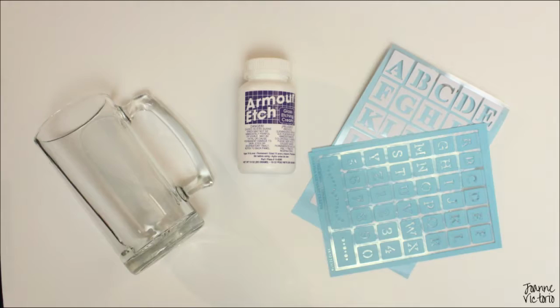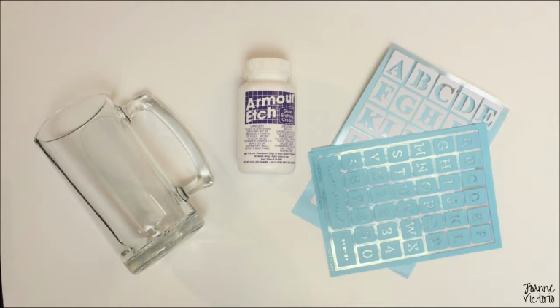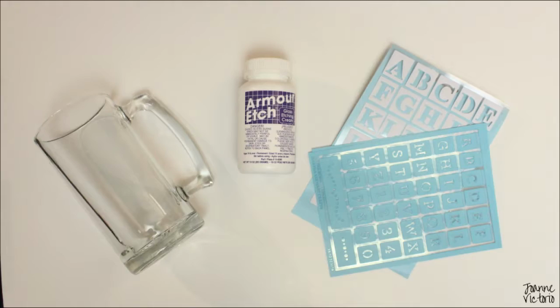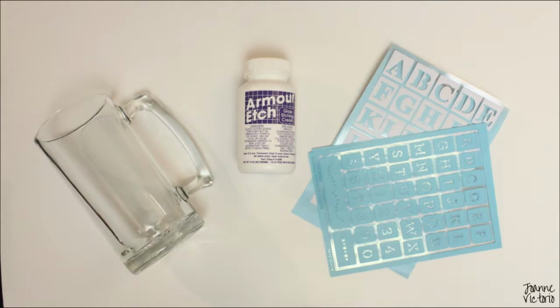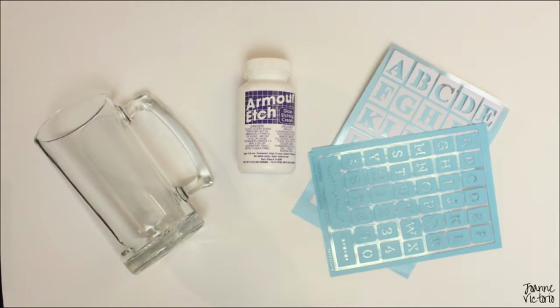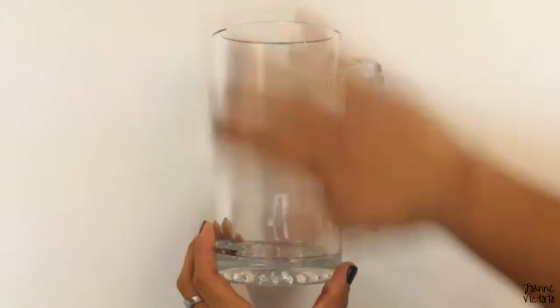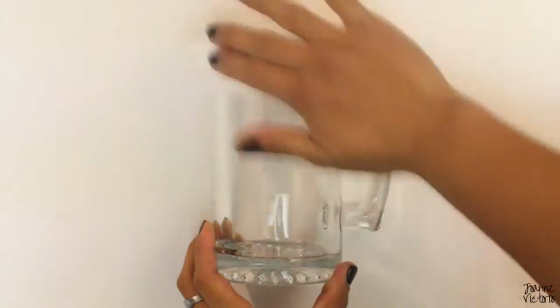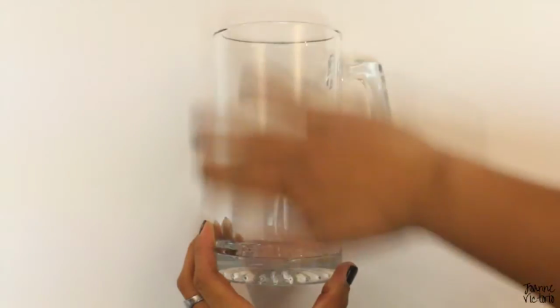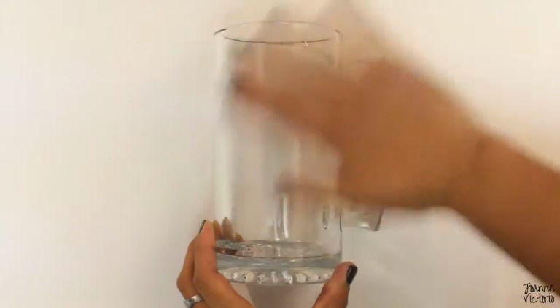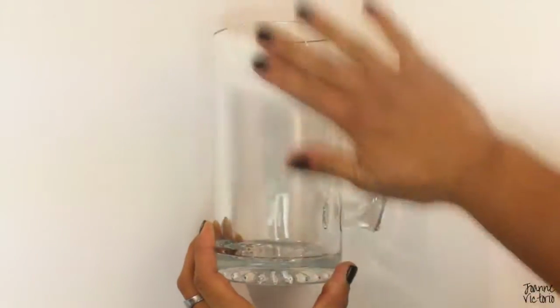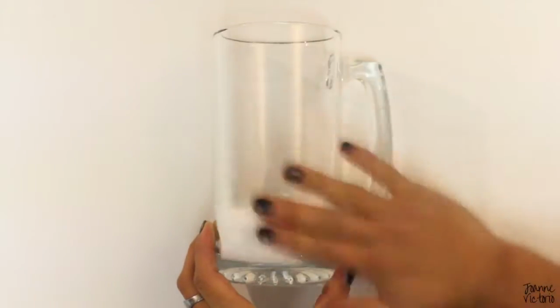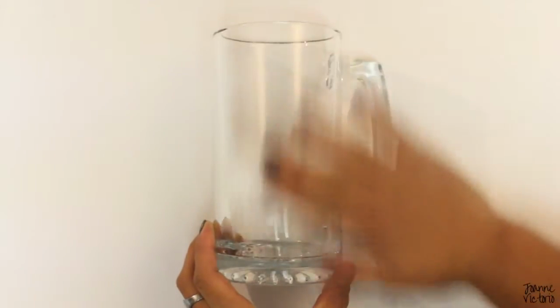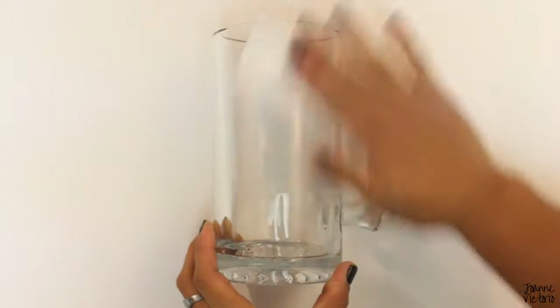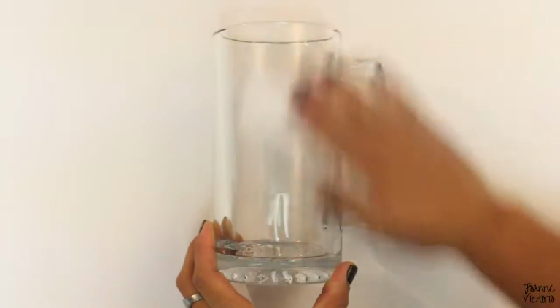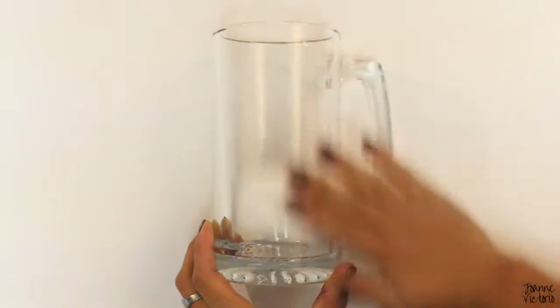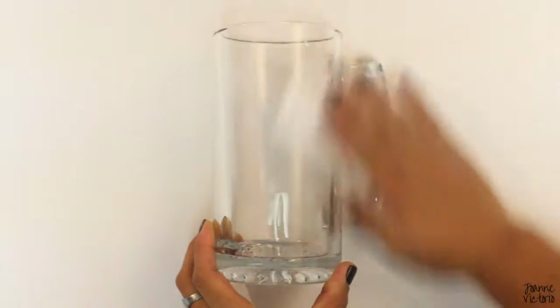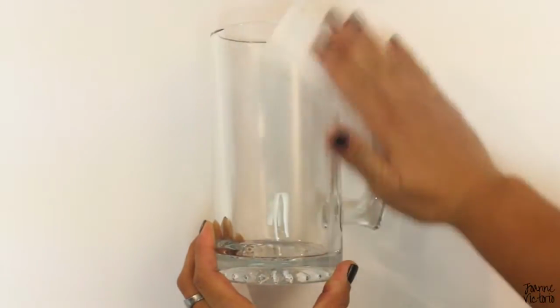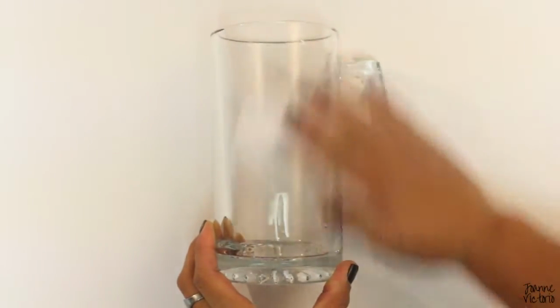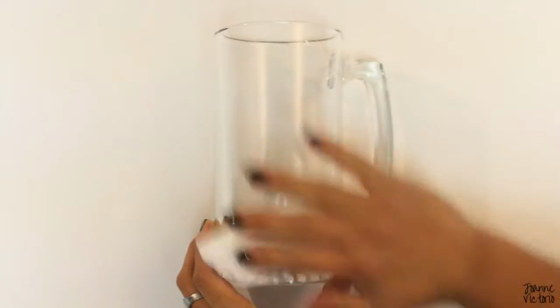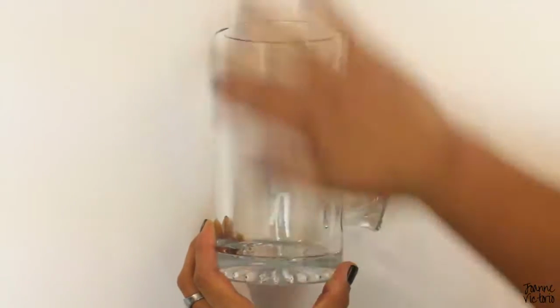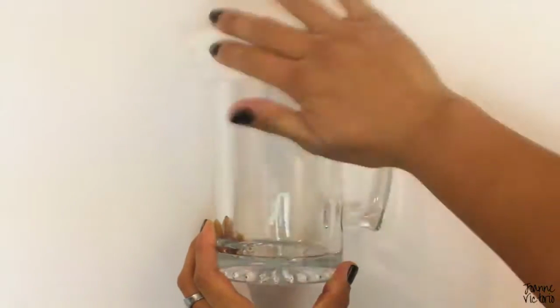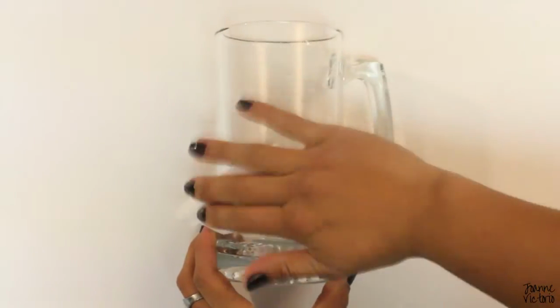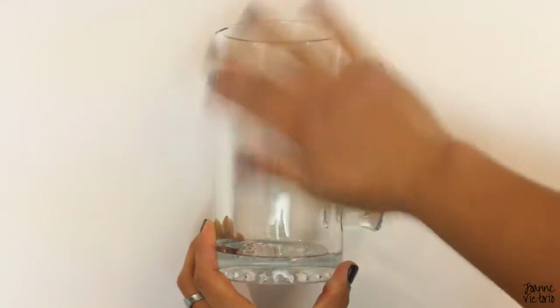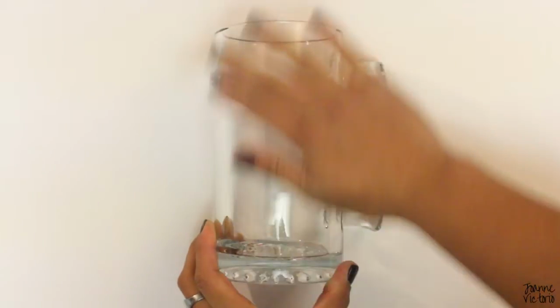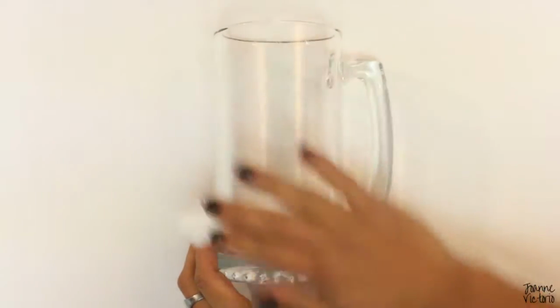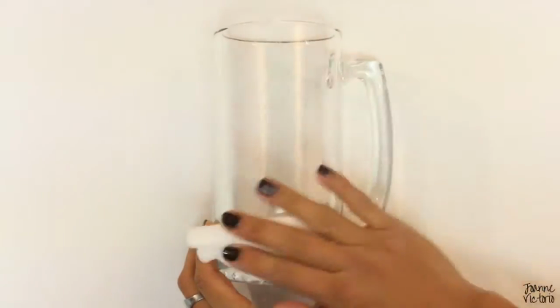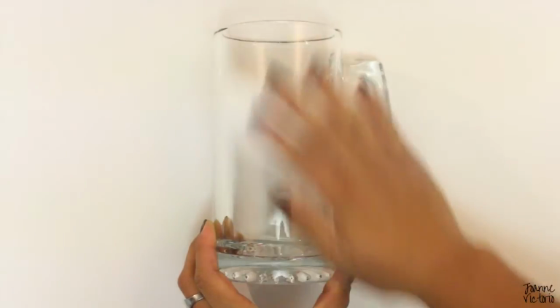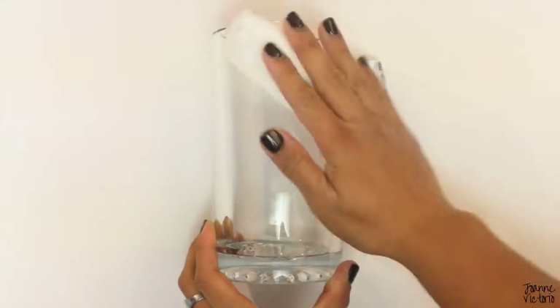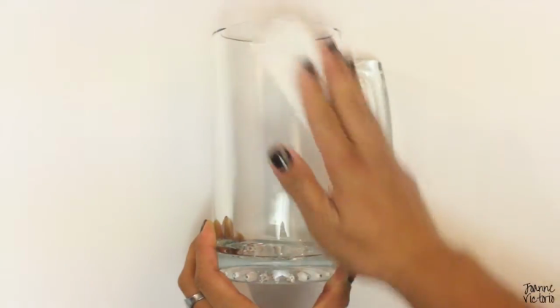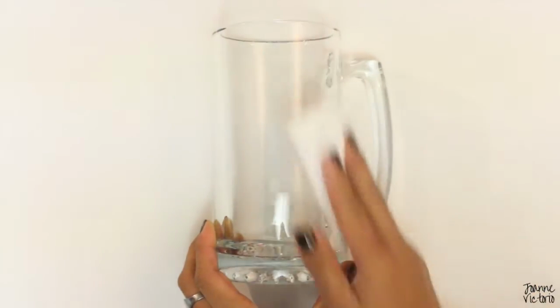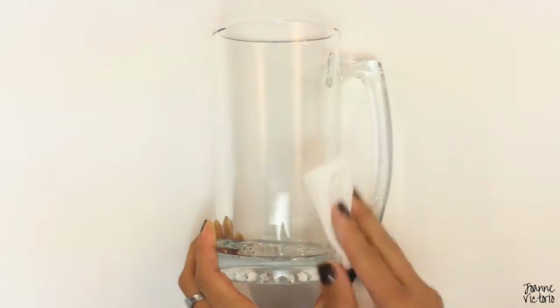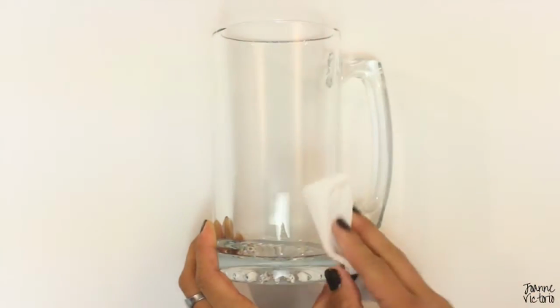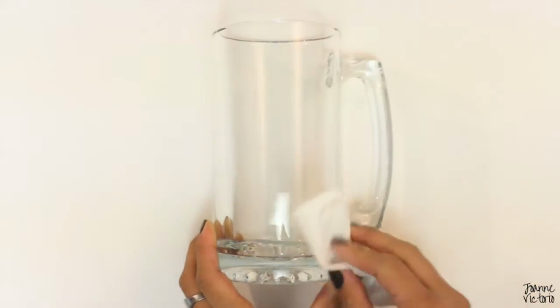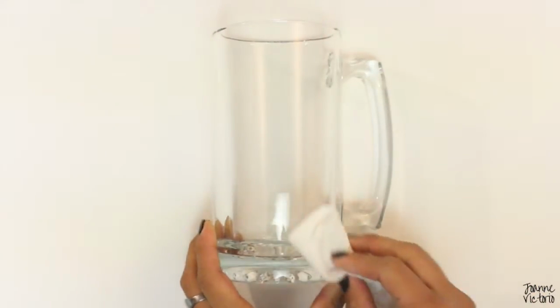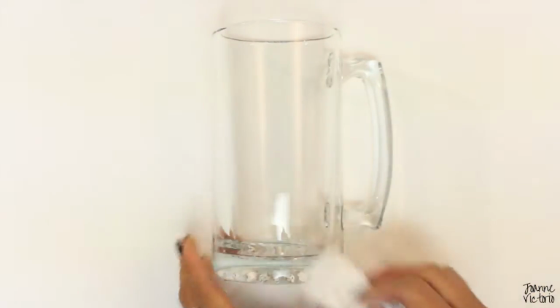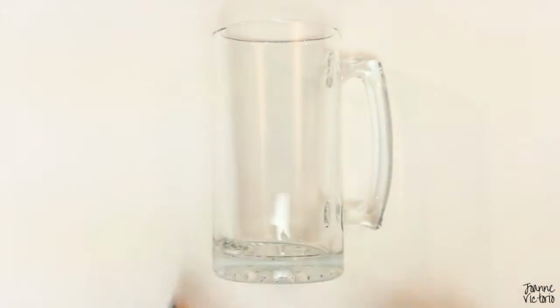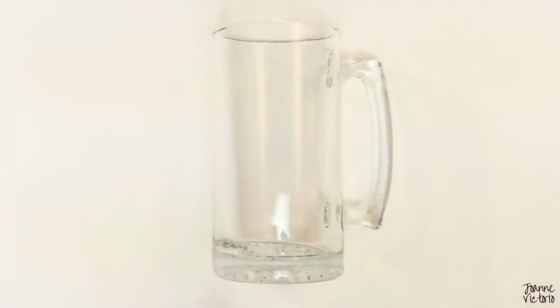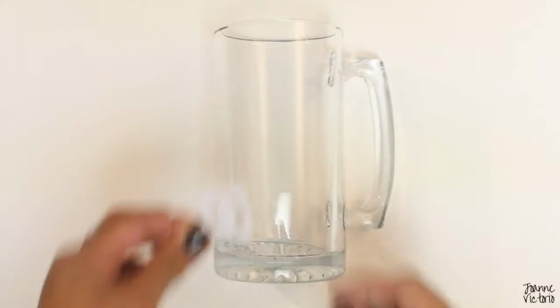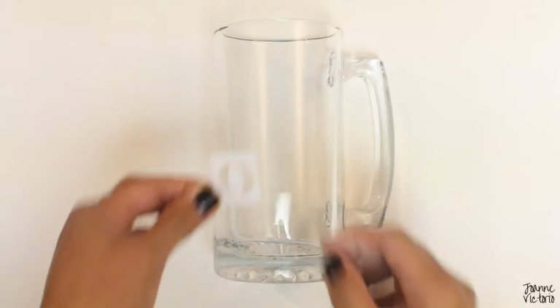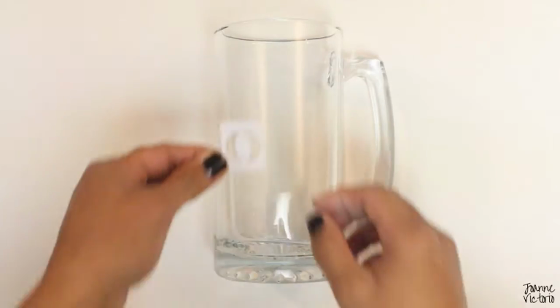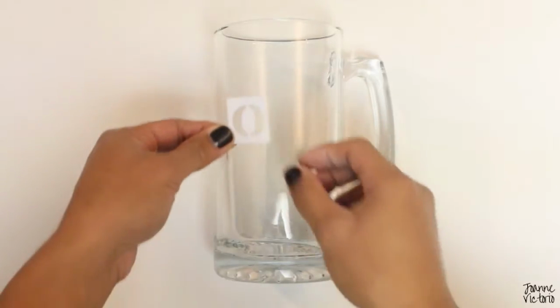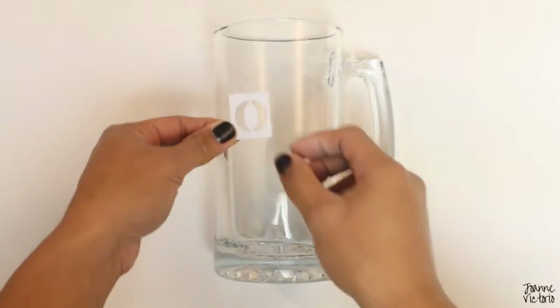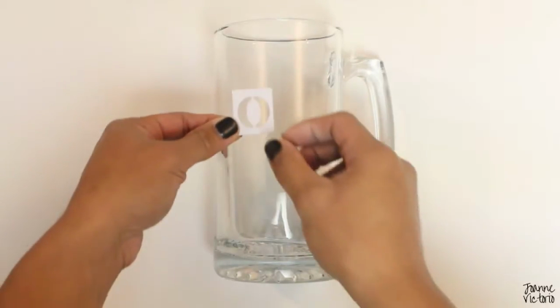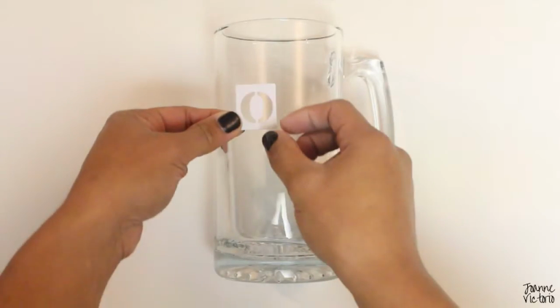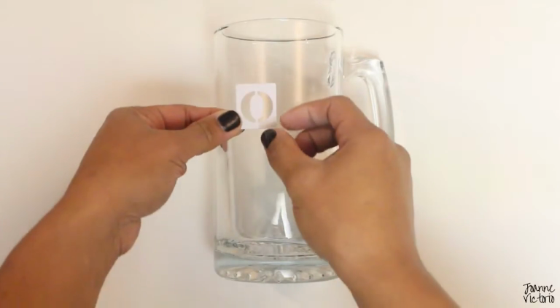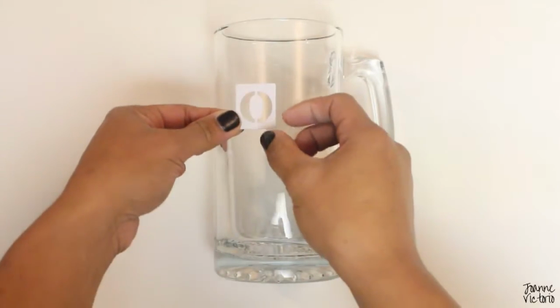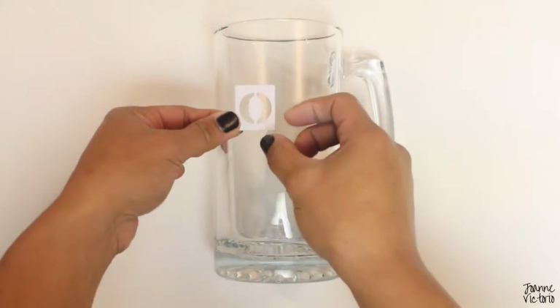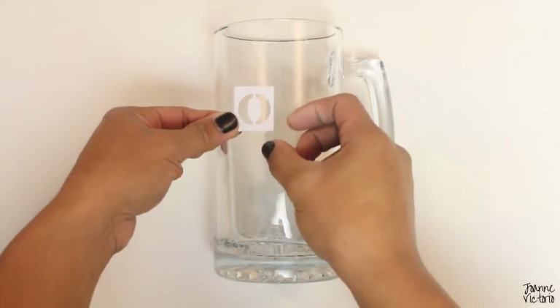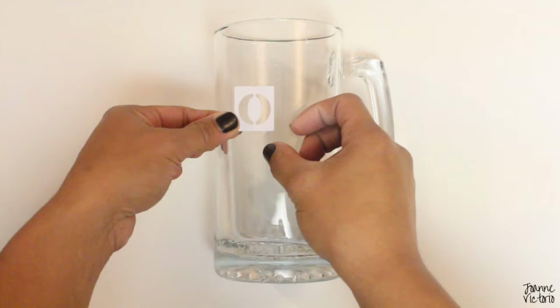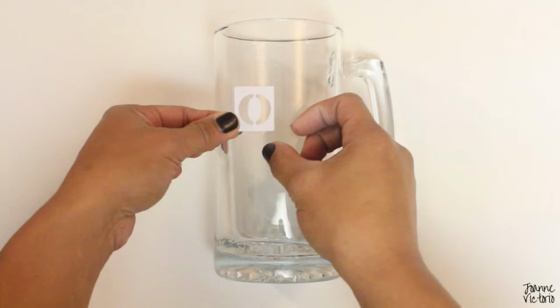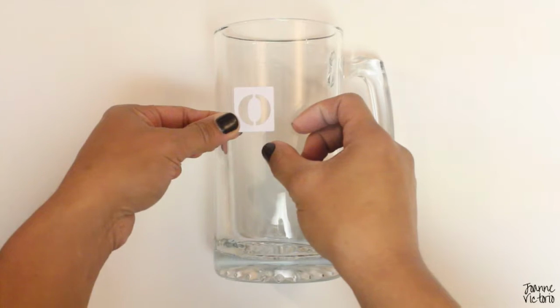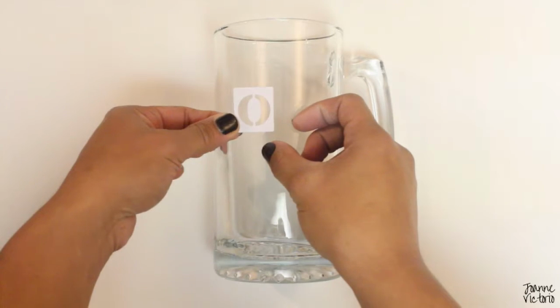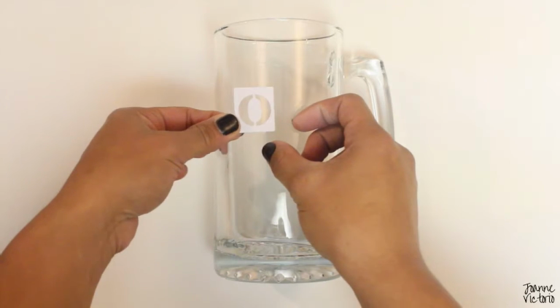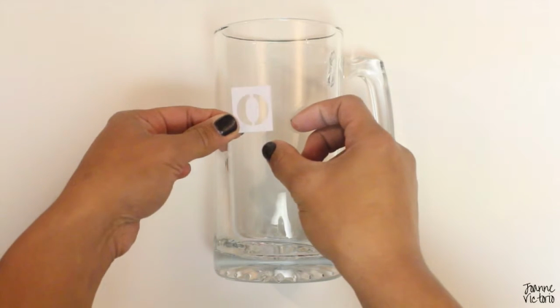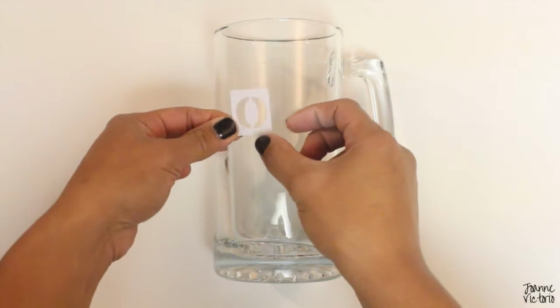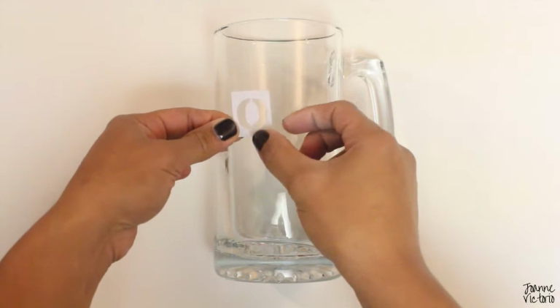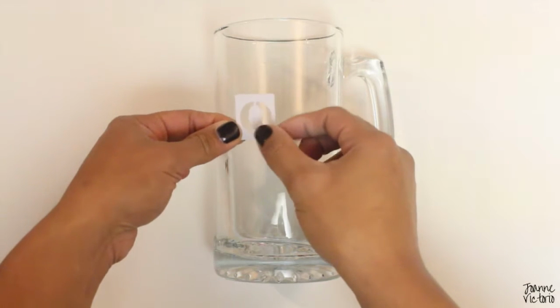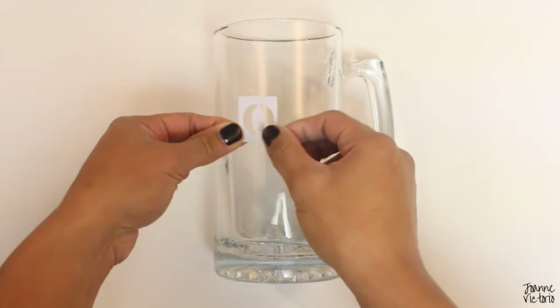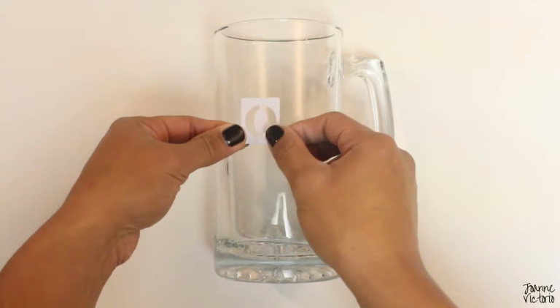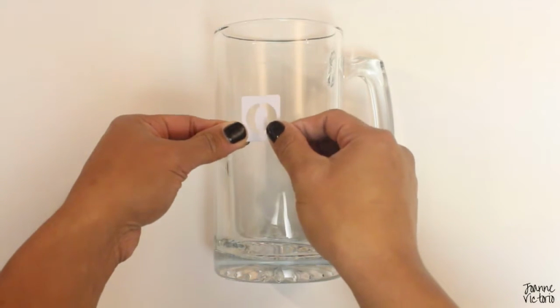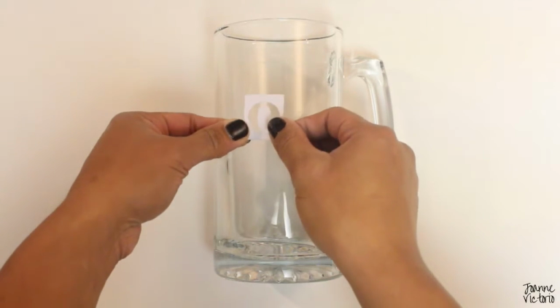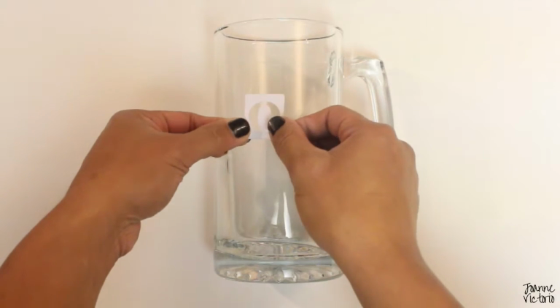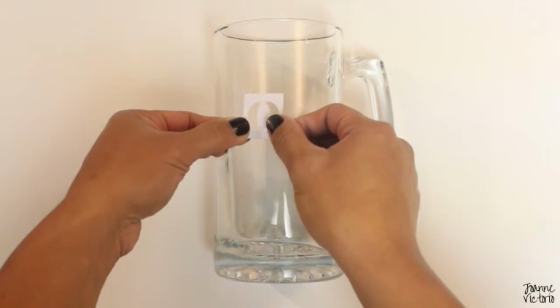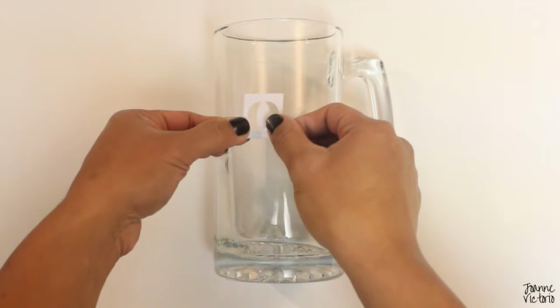Wipe the surface of your glass with alcohol, then place your stencils where you would like your design to be.